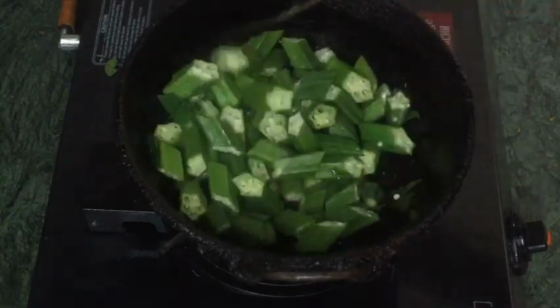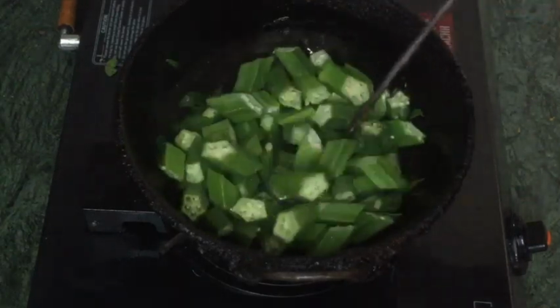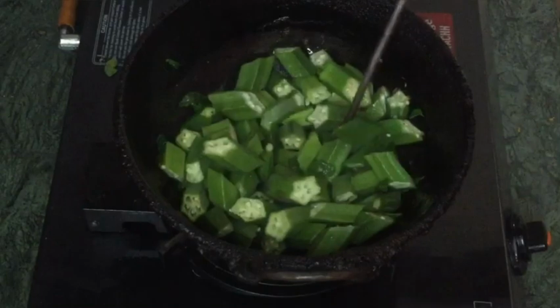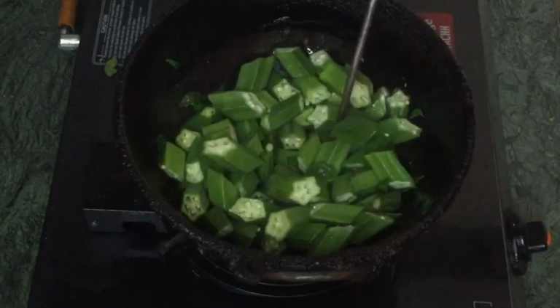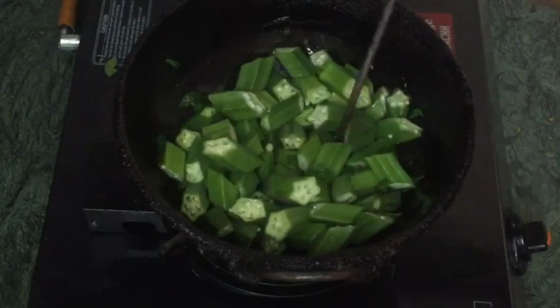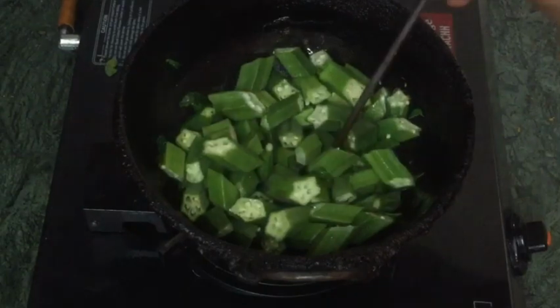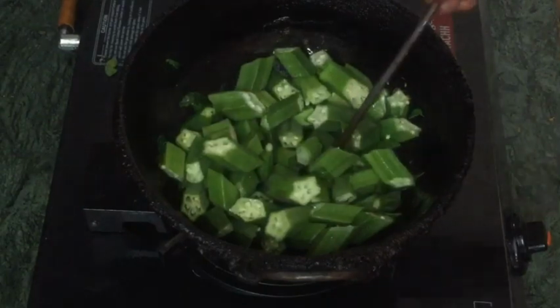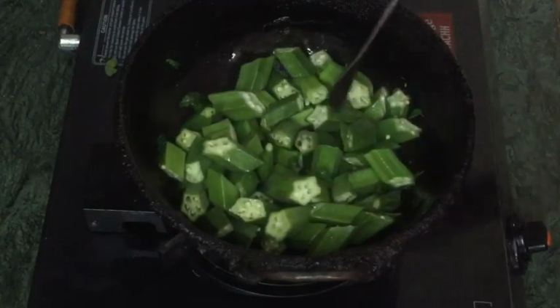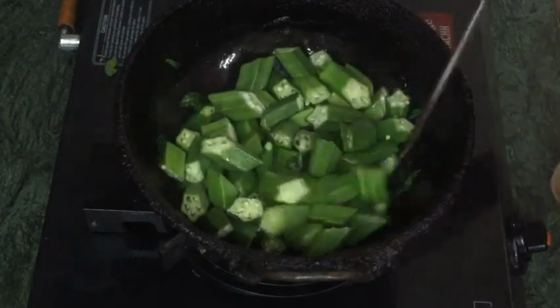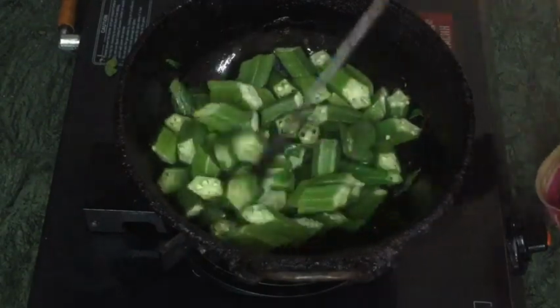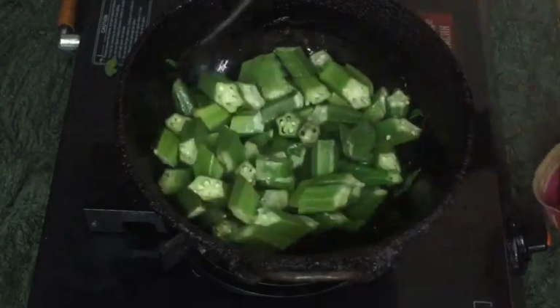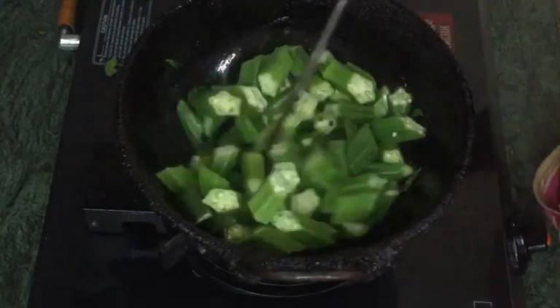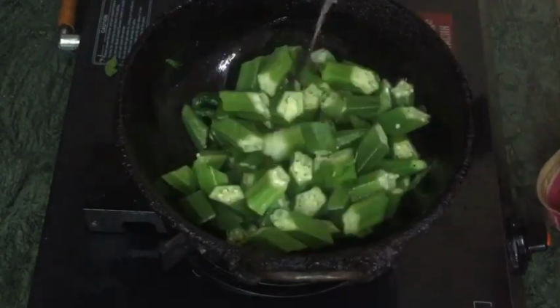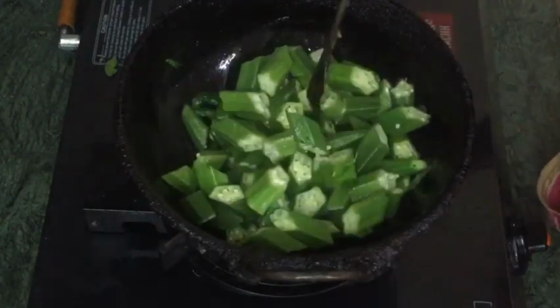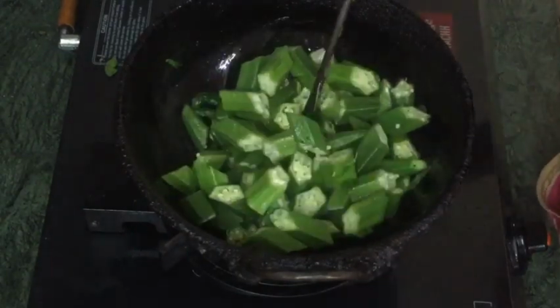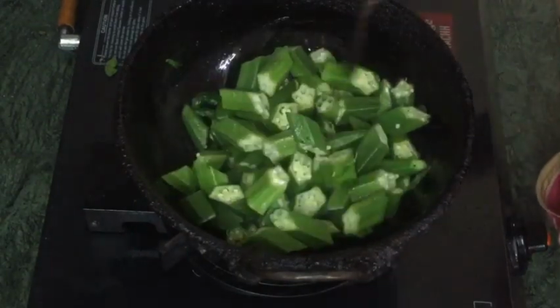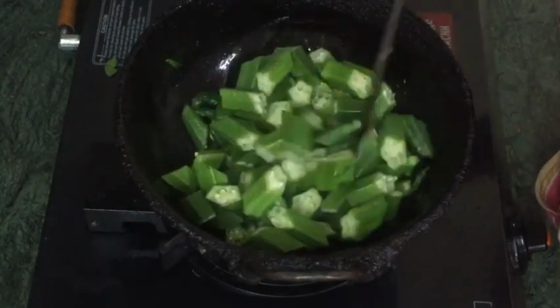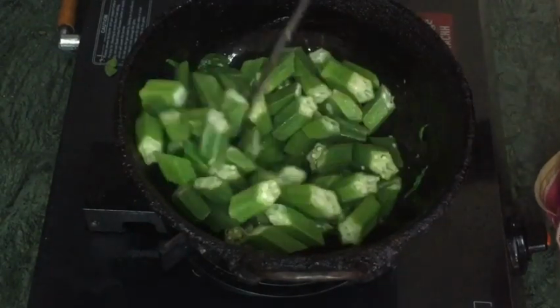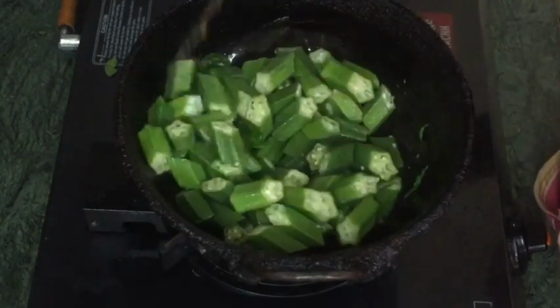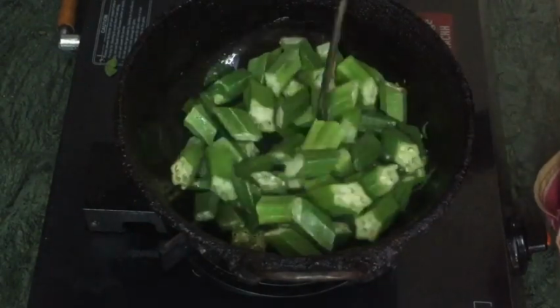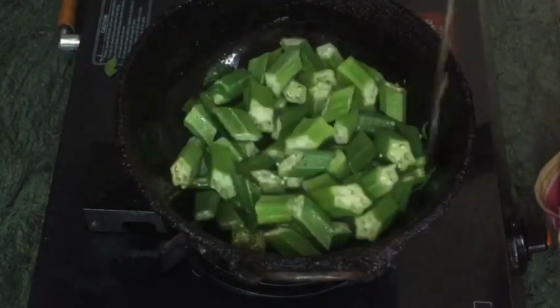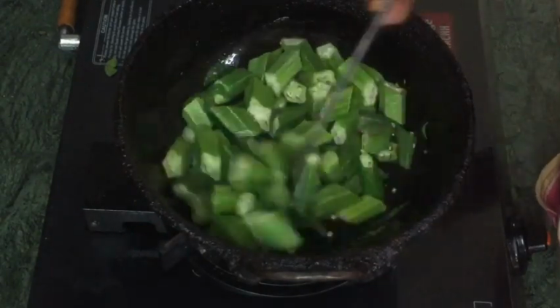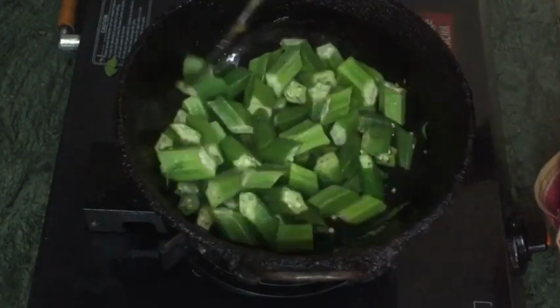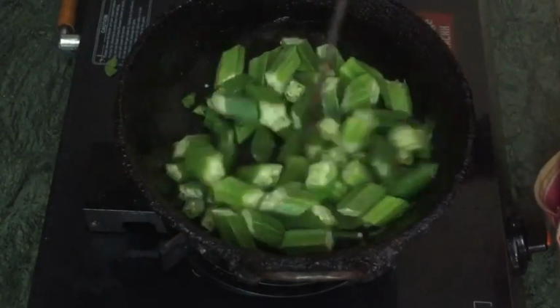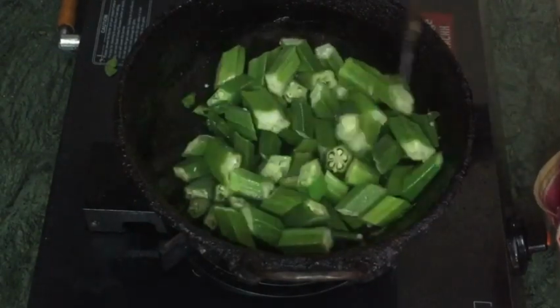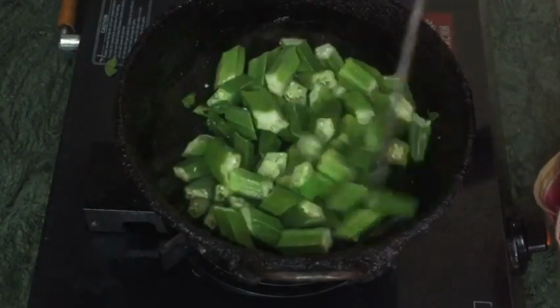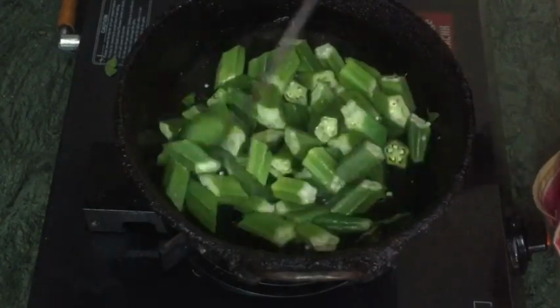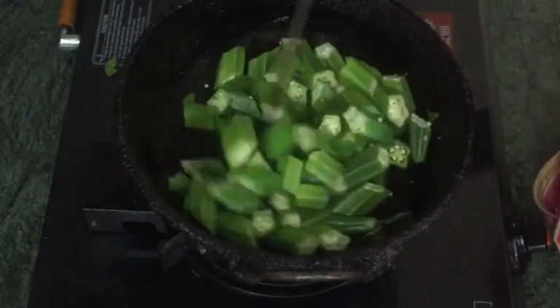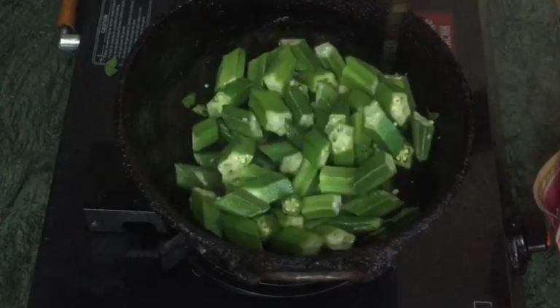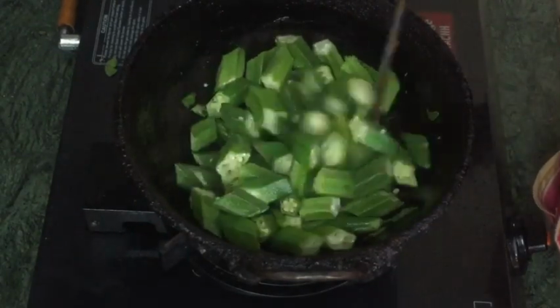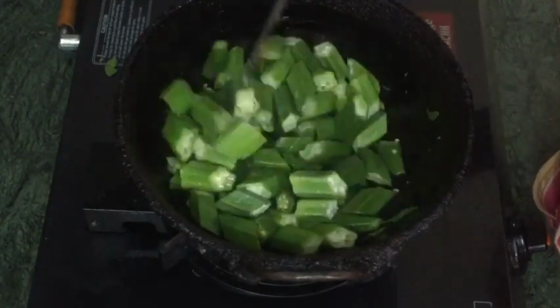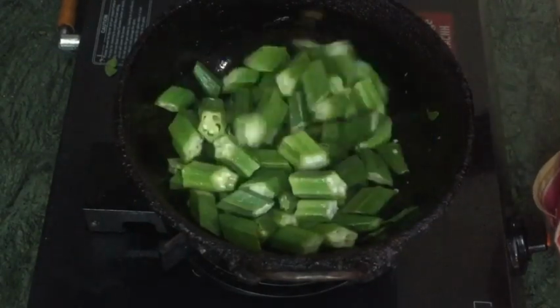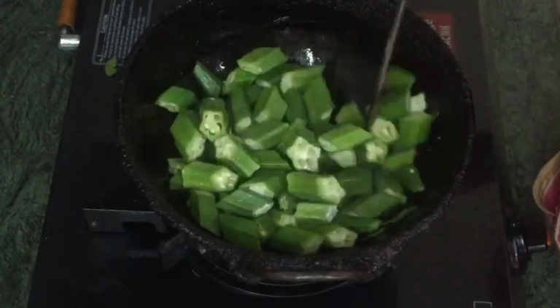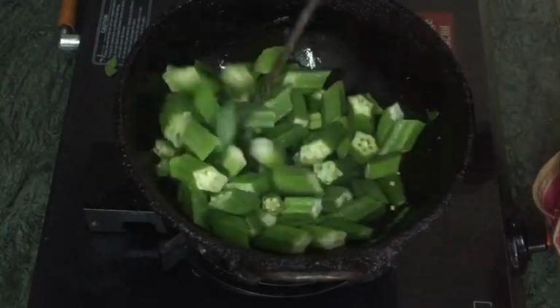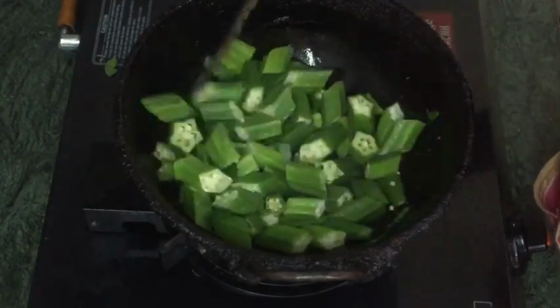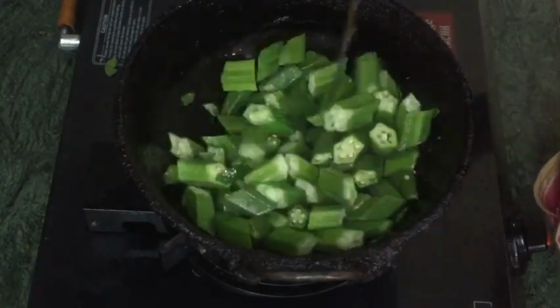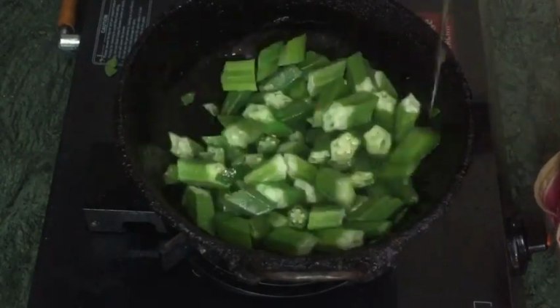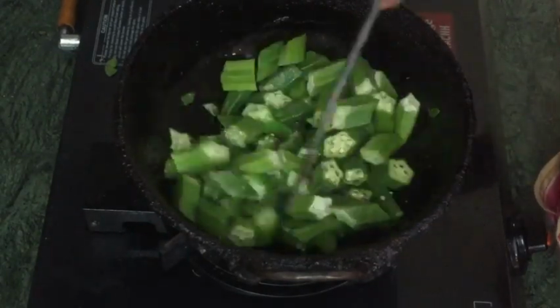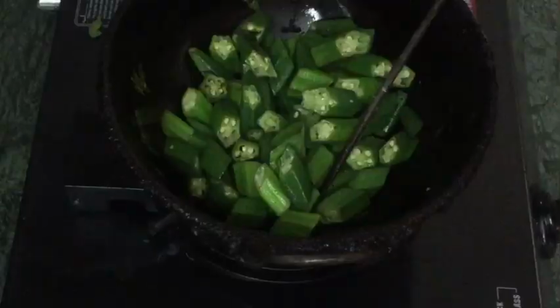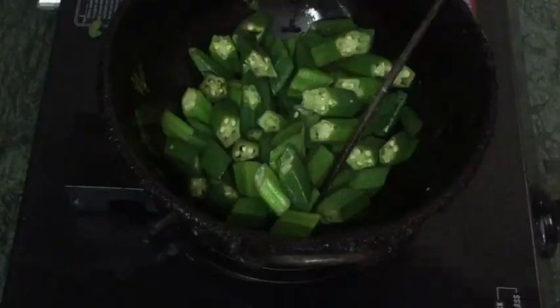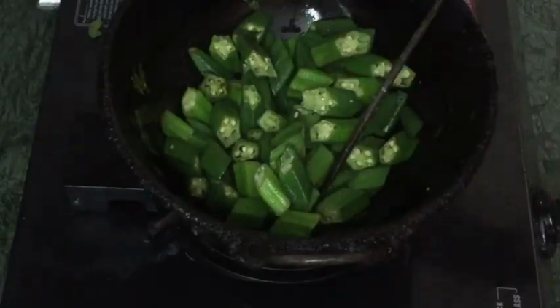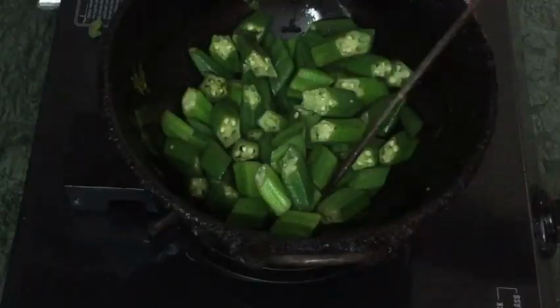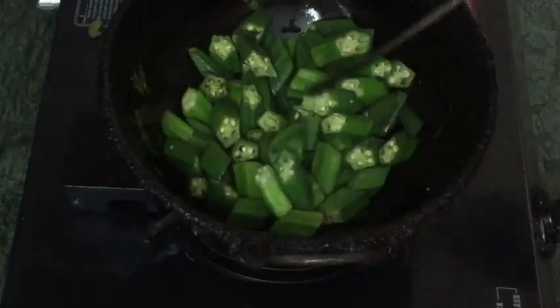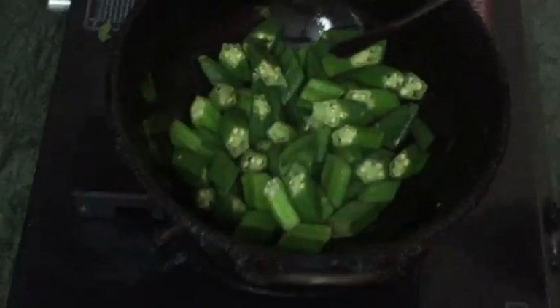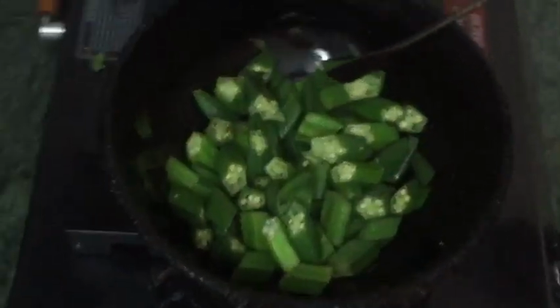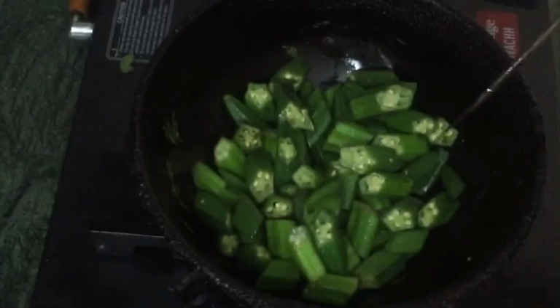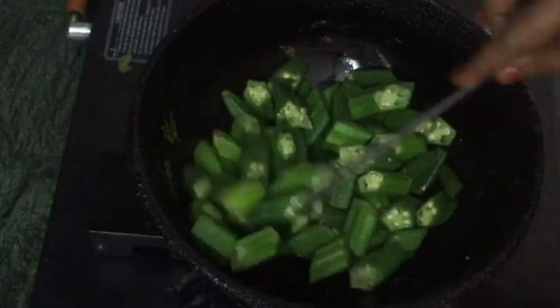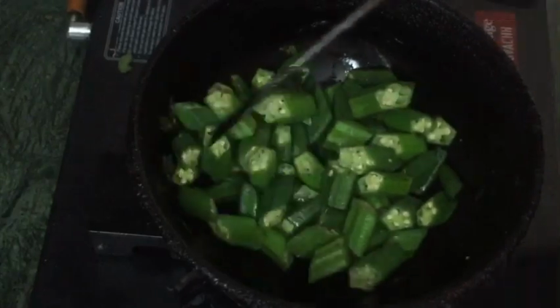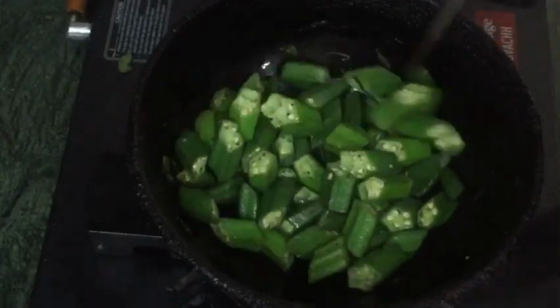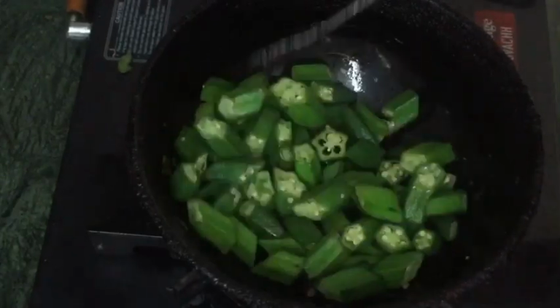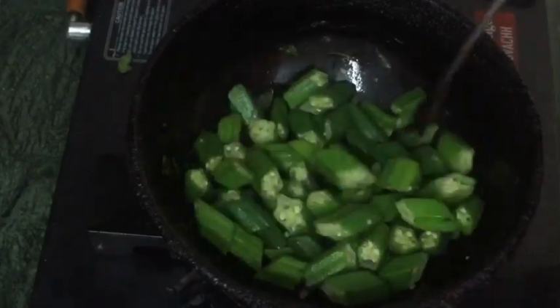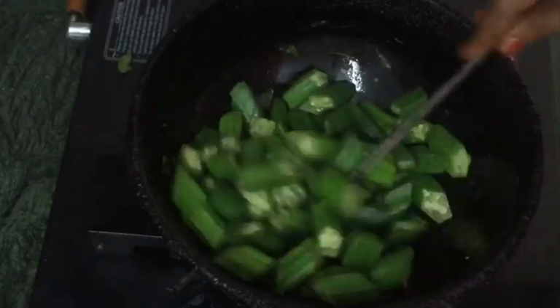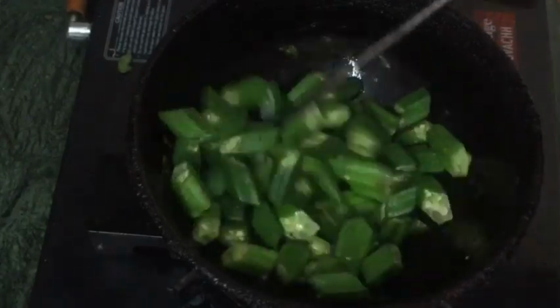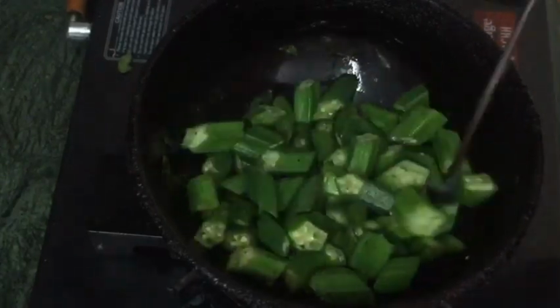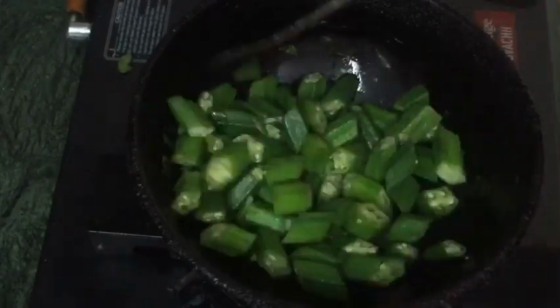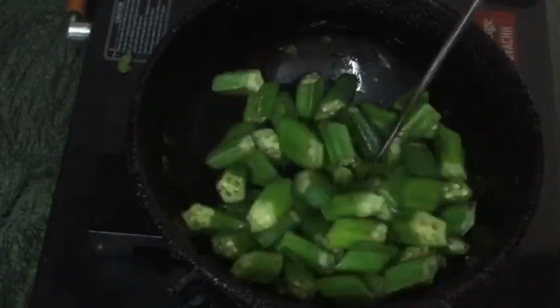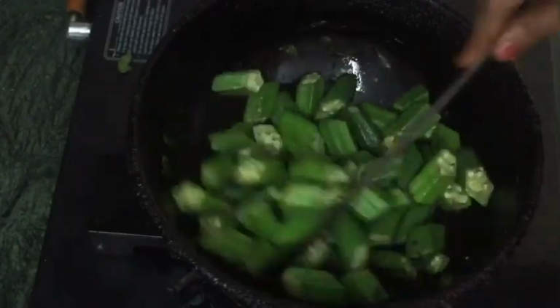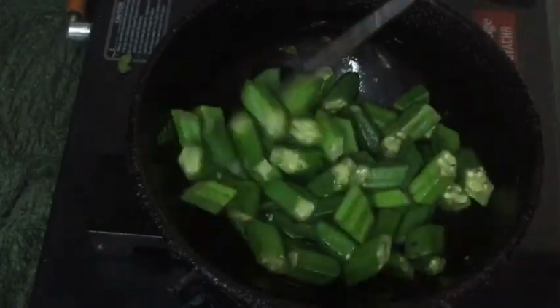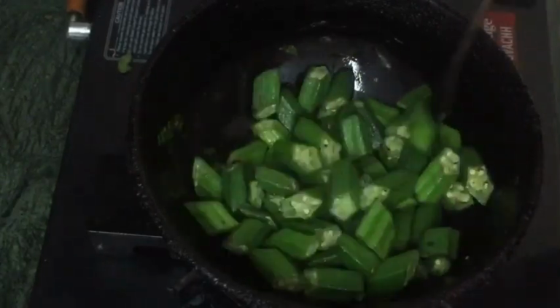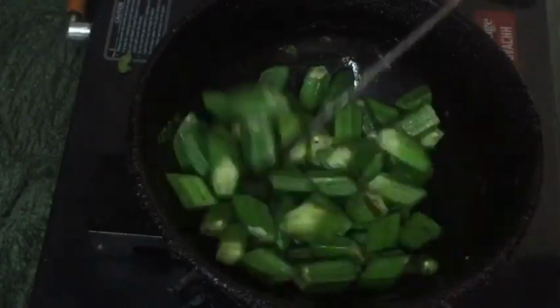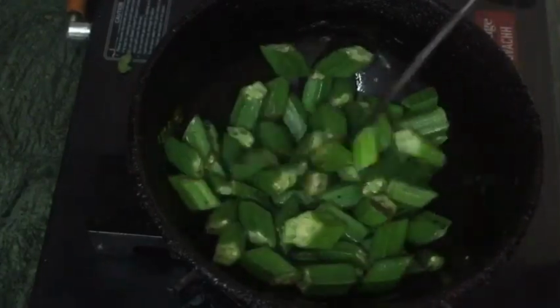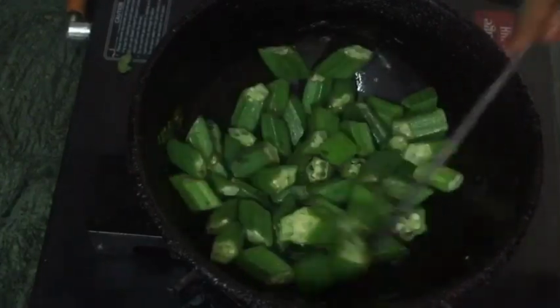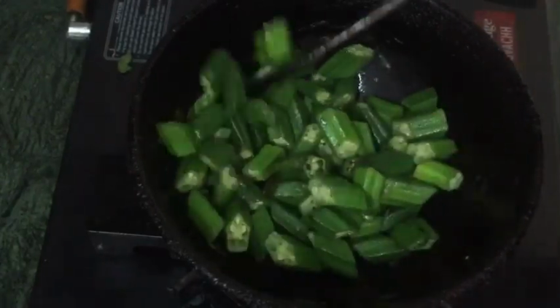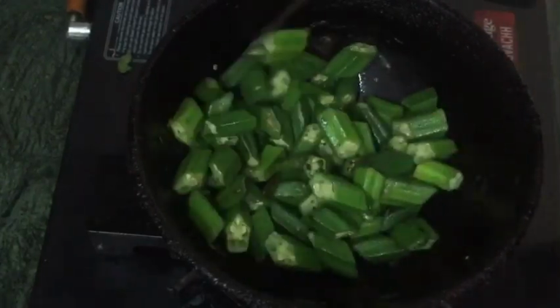When you cook it out from the hottest spot, then add a medium flame. We will make it from the pan.